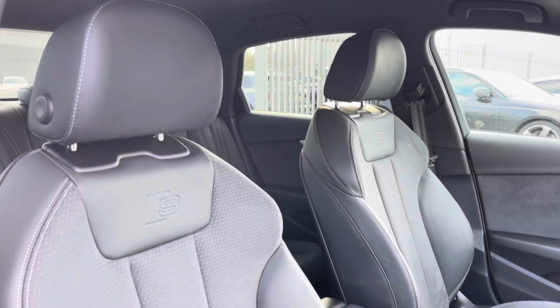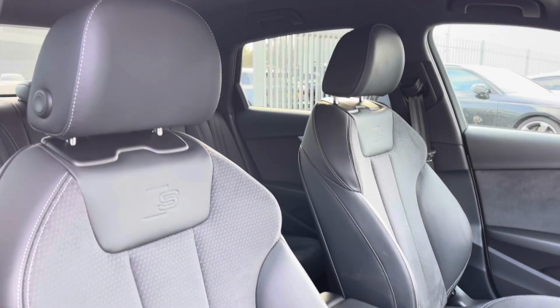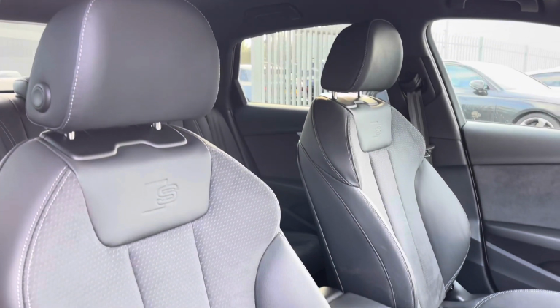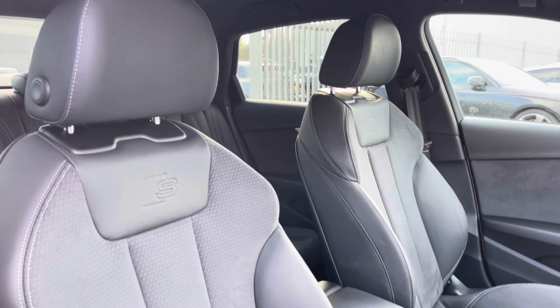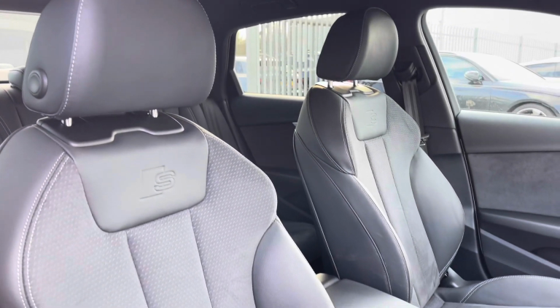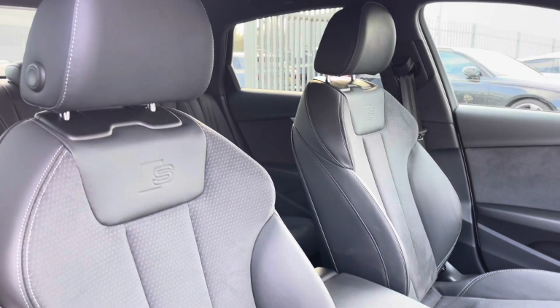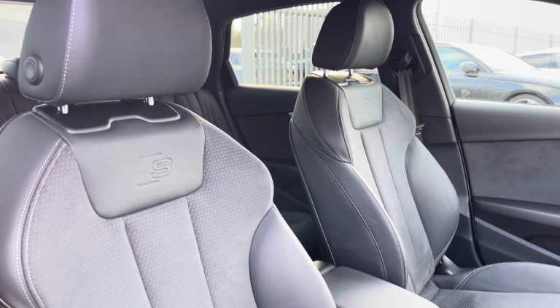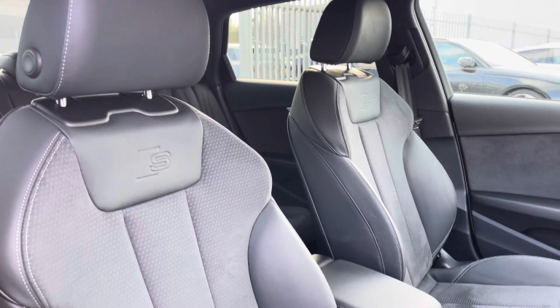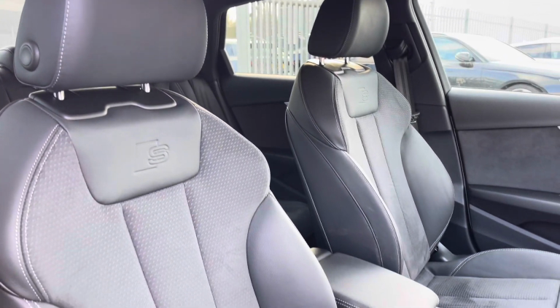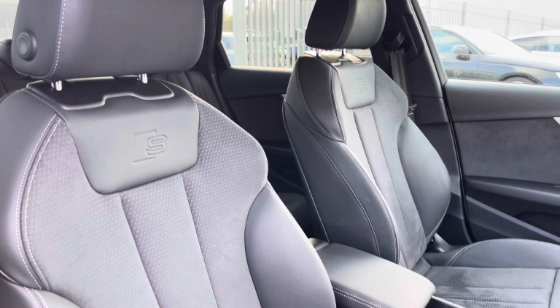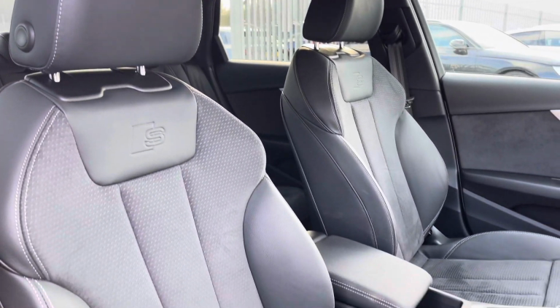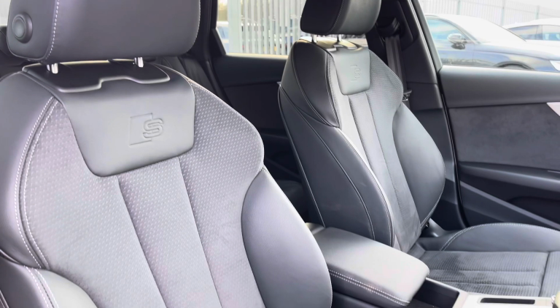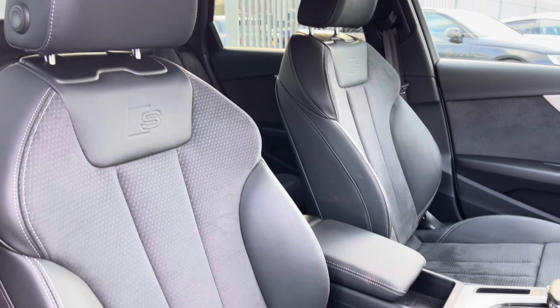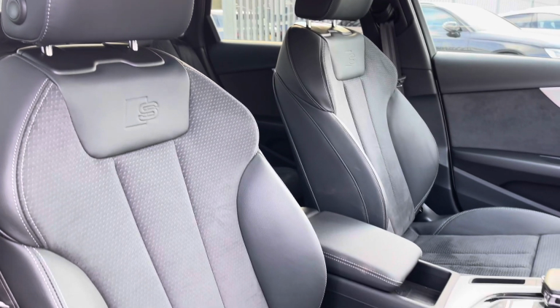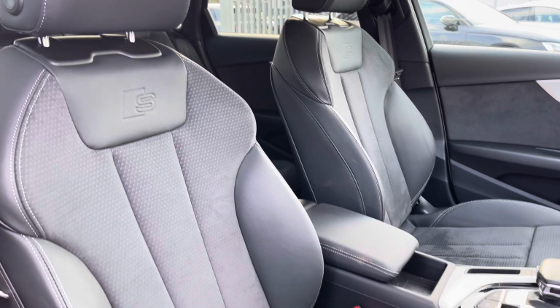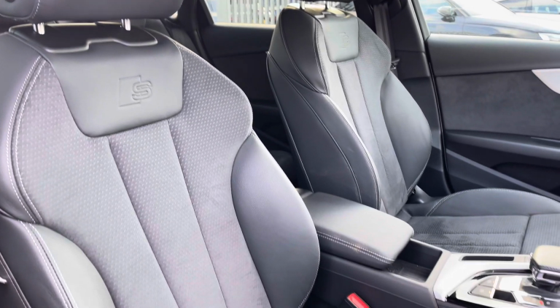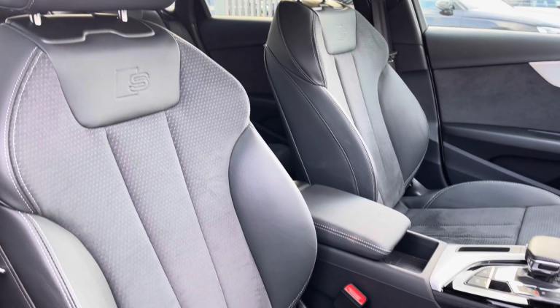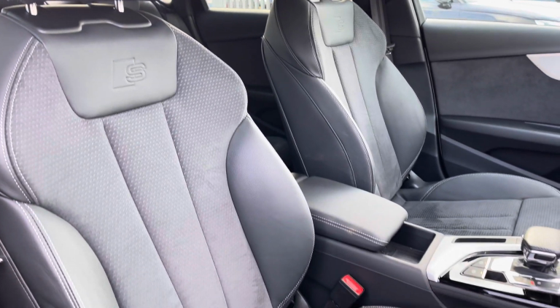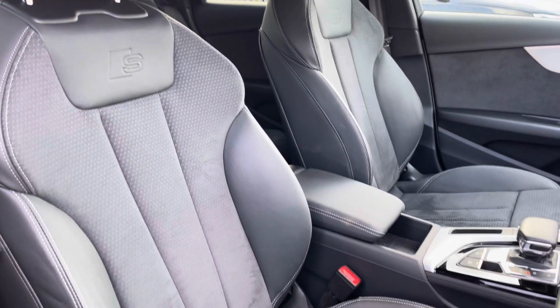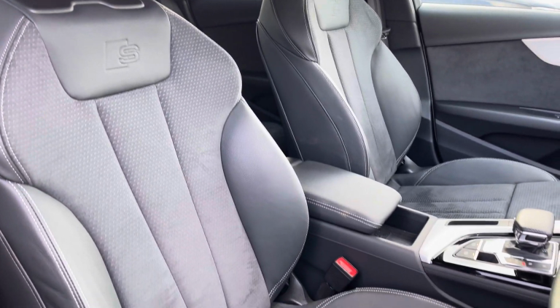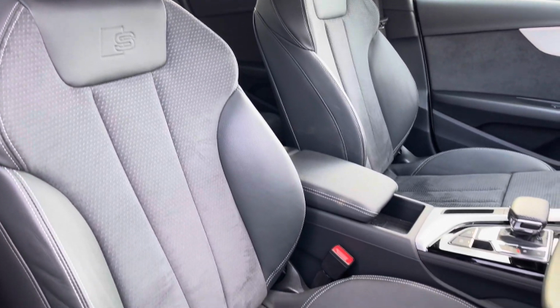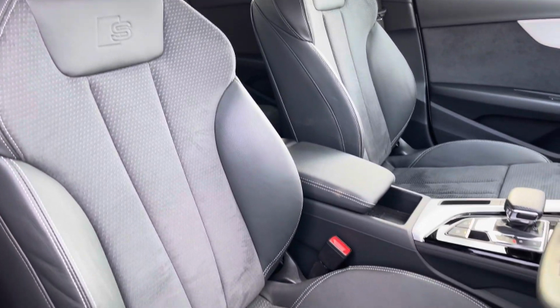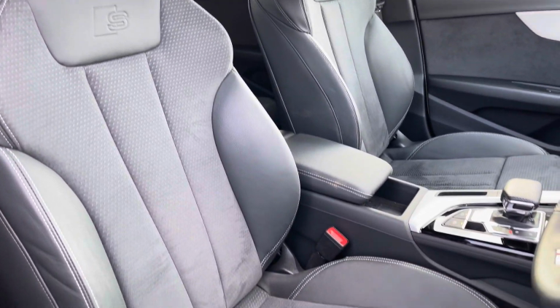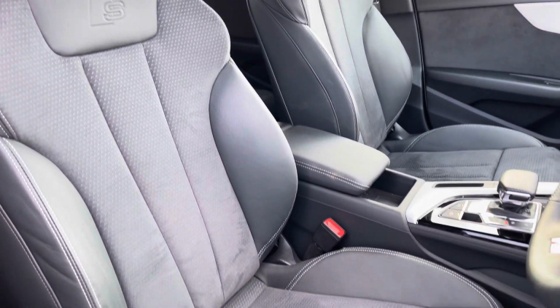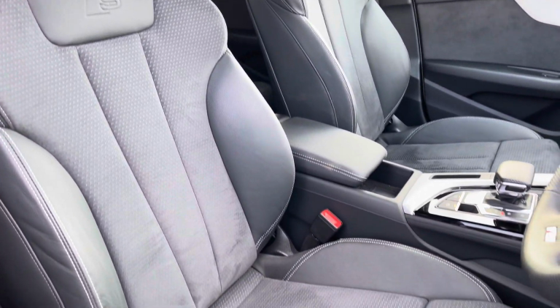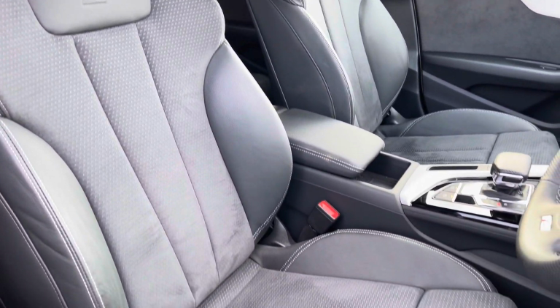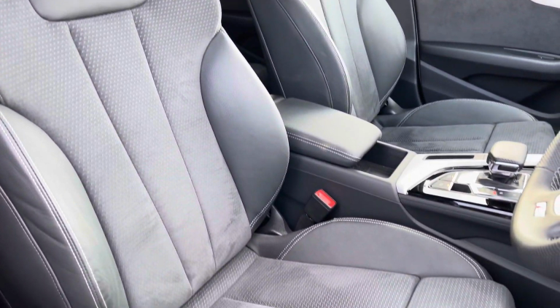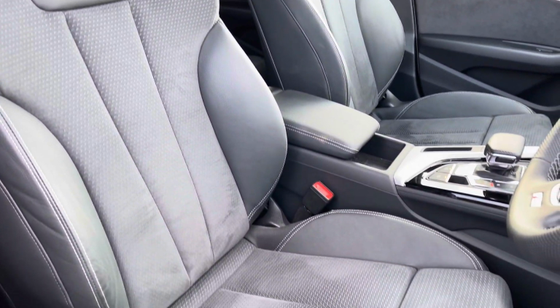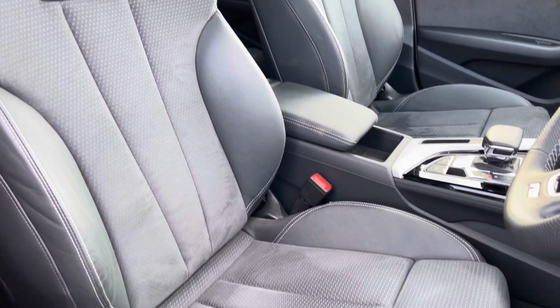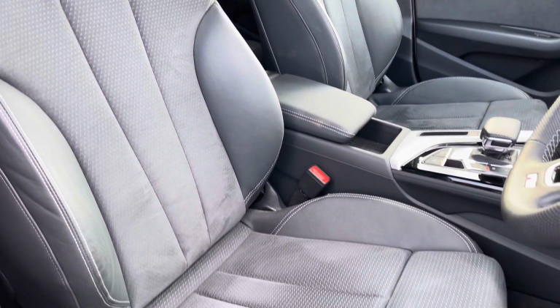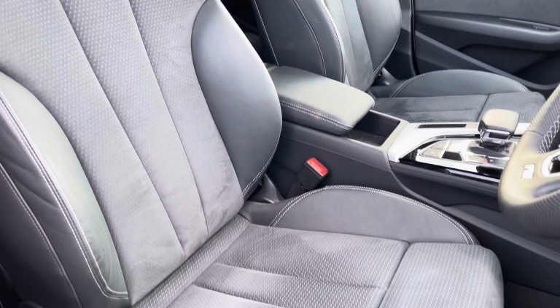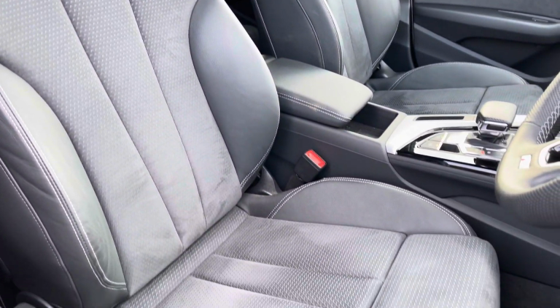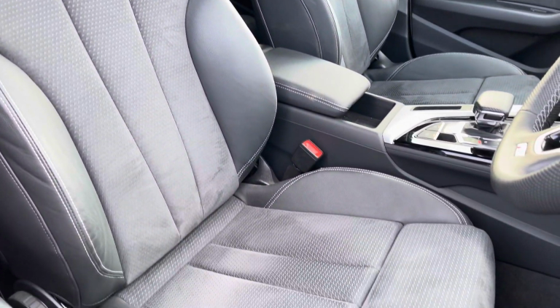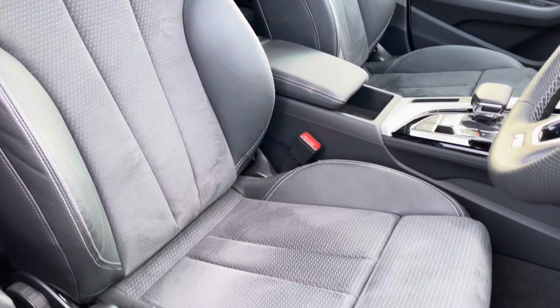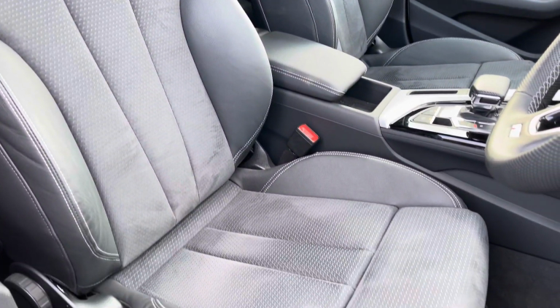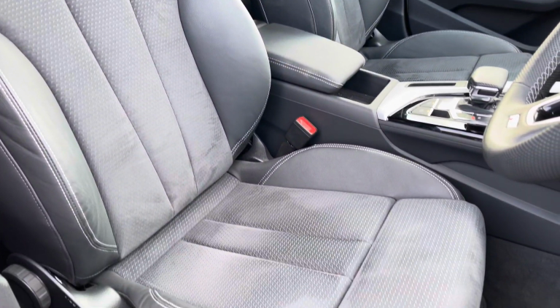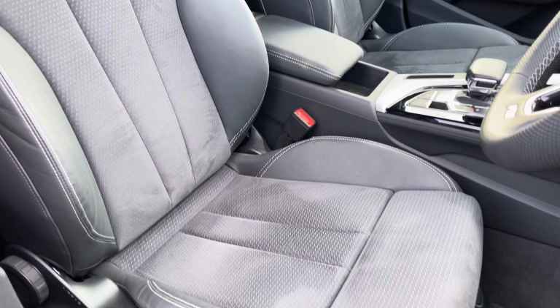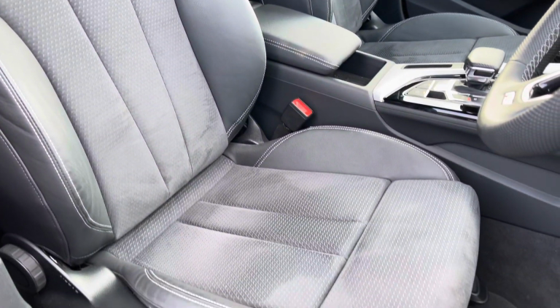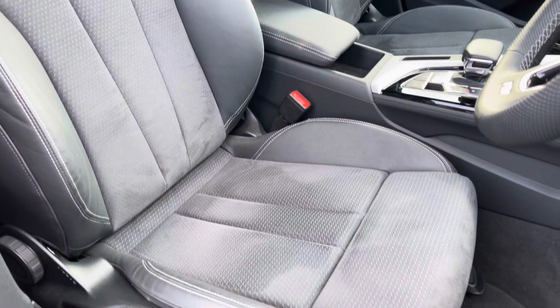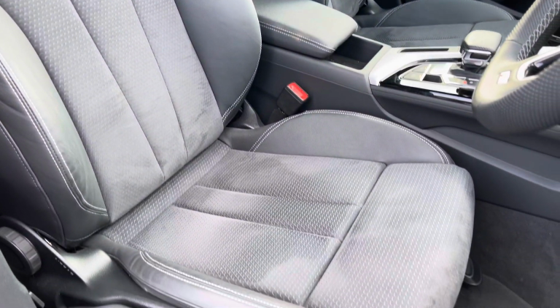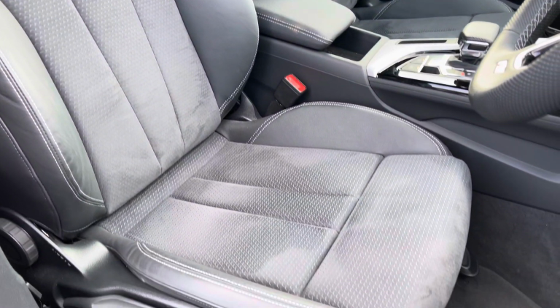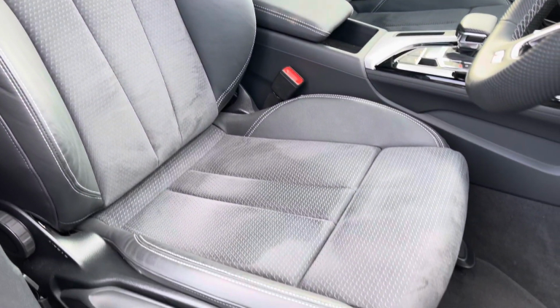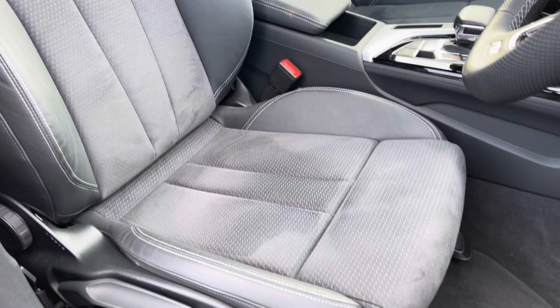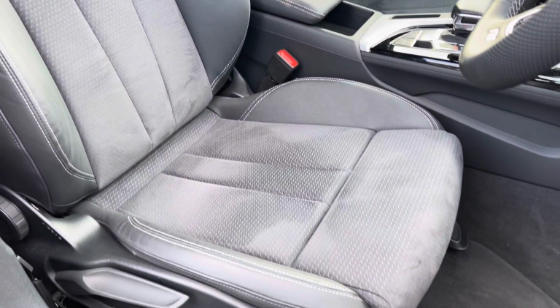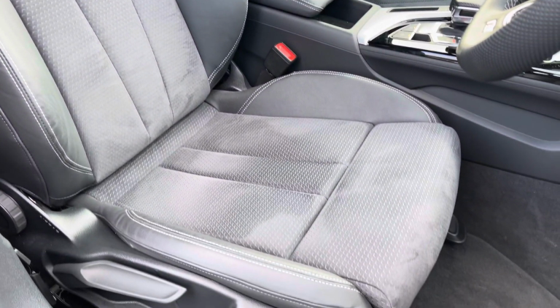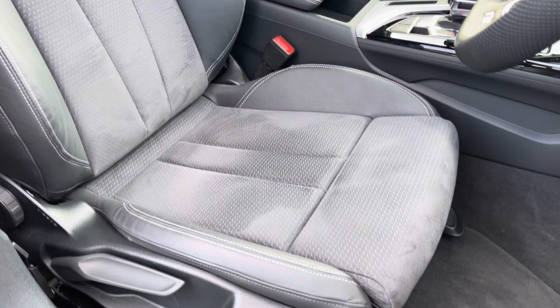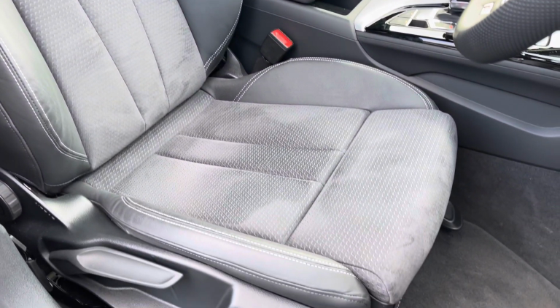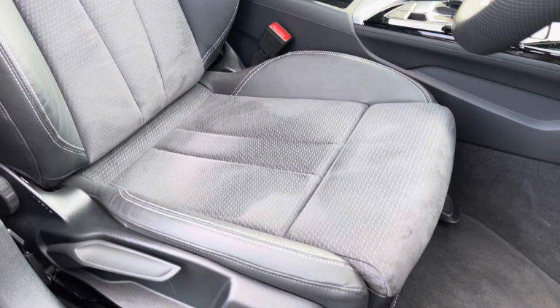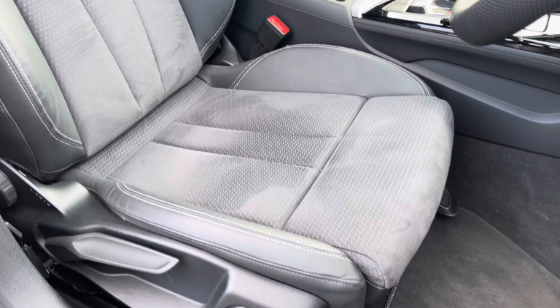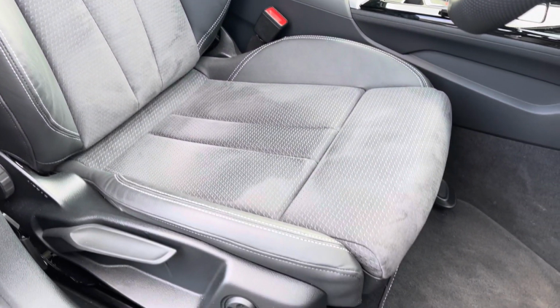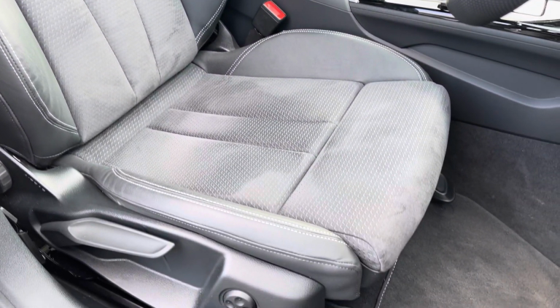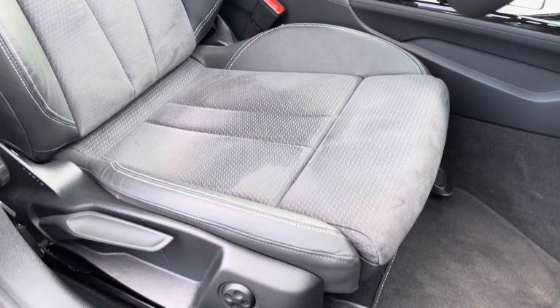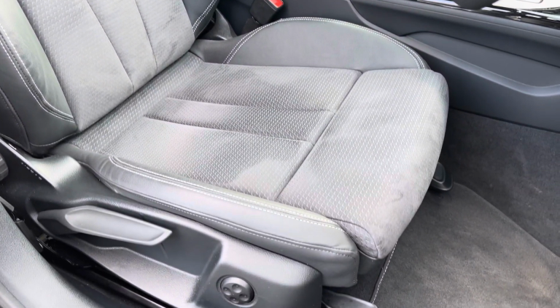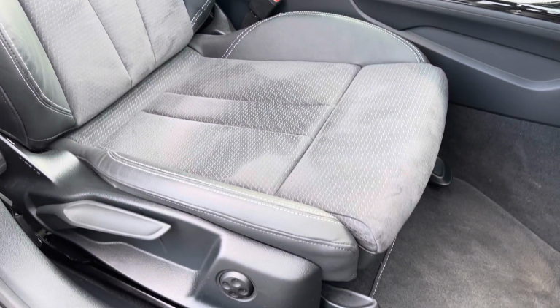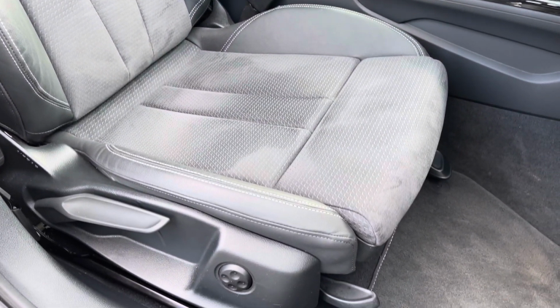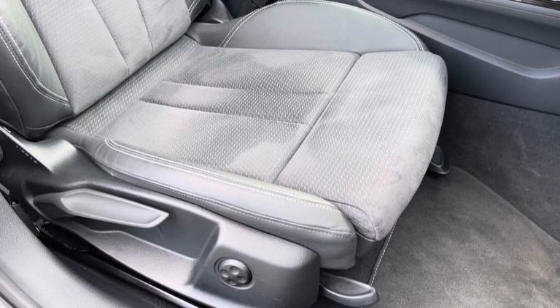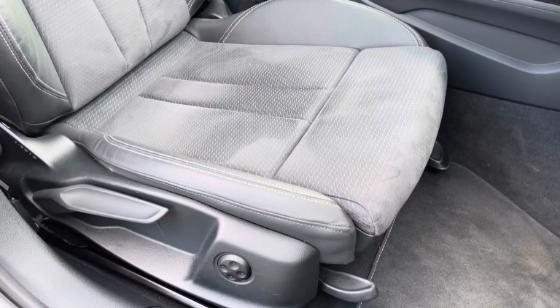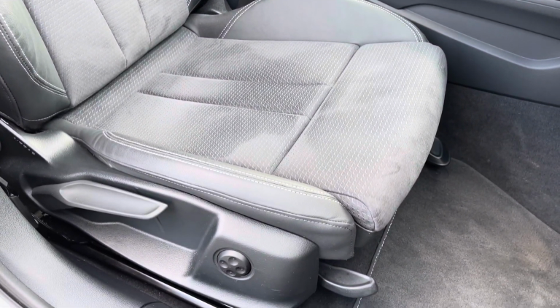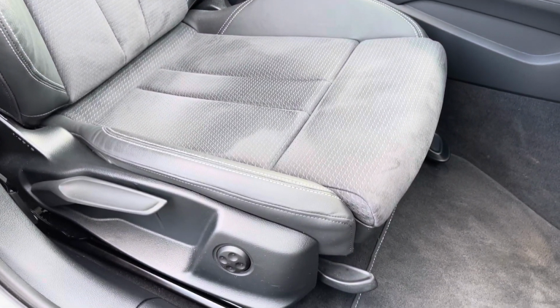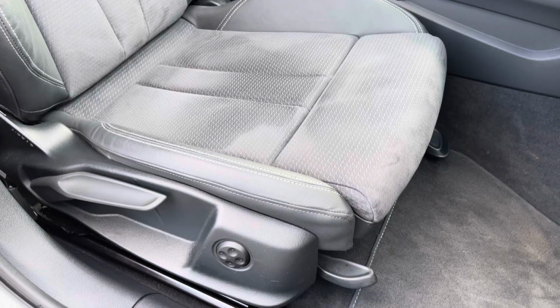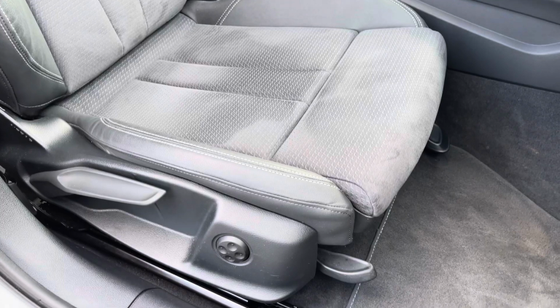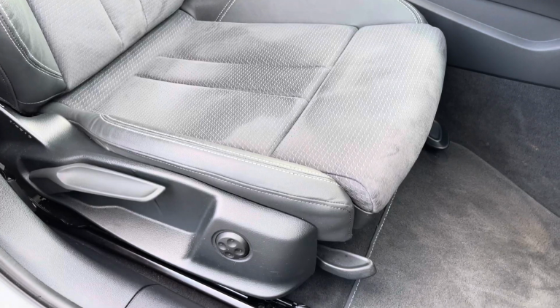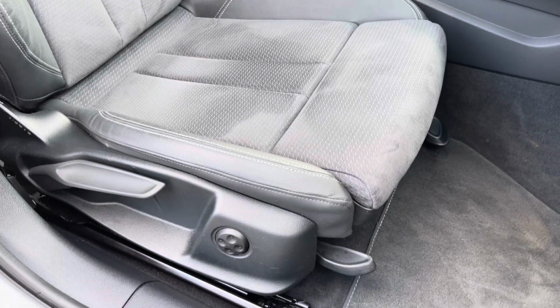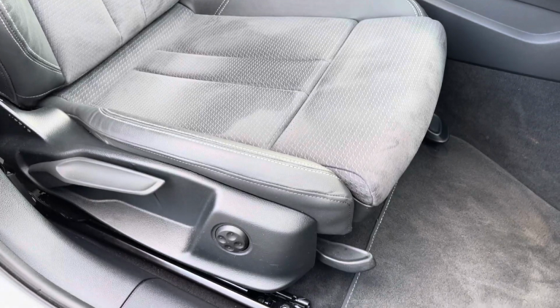The front seats are a sport style with the S-Line logo and they do offer plenty of adjustment, making it very easy to find your correct driving position.